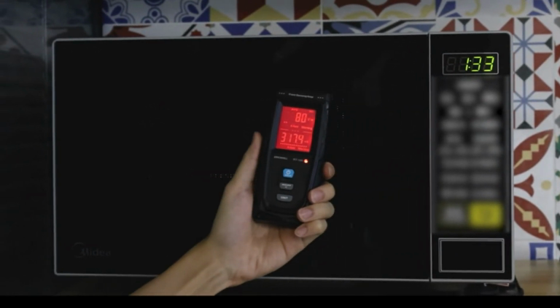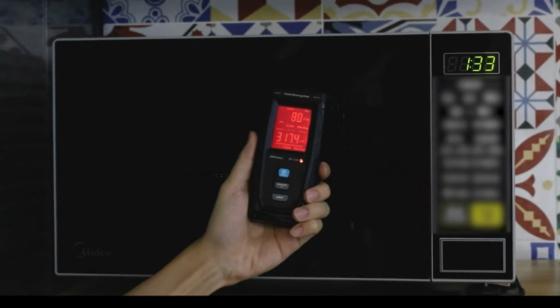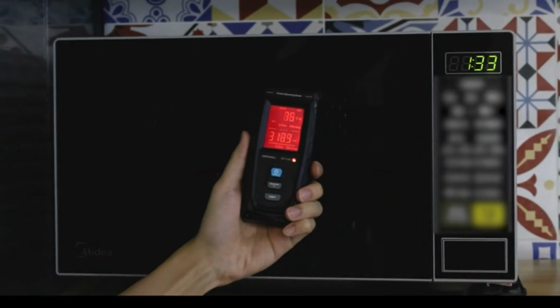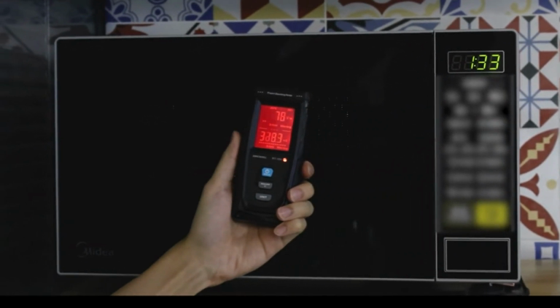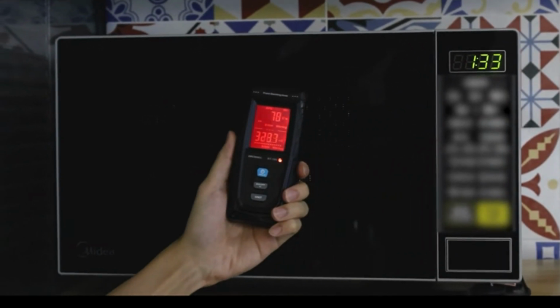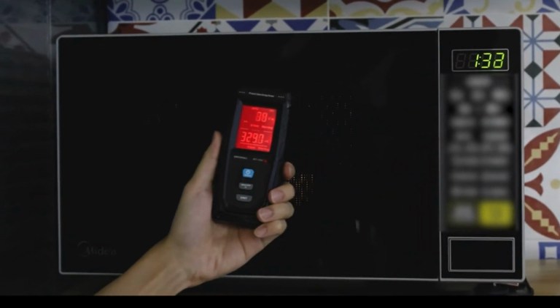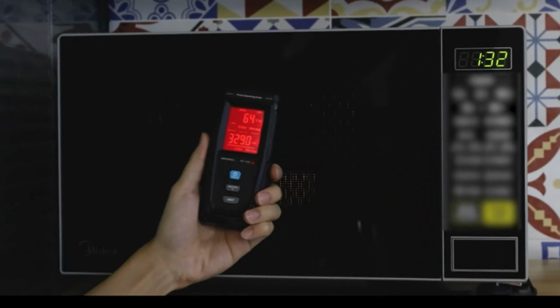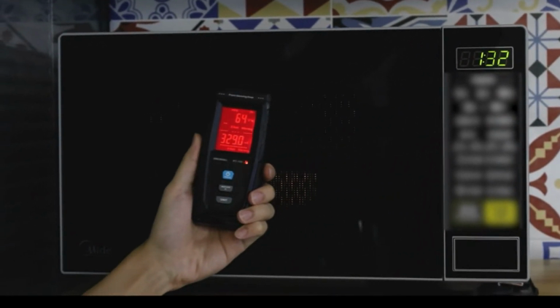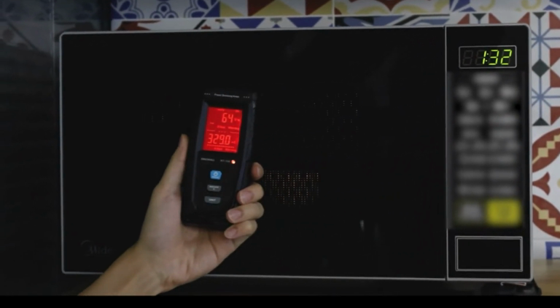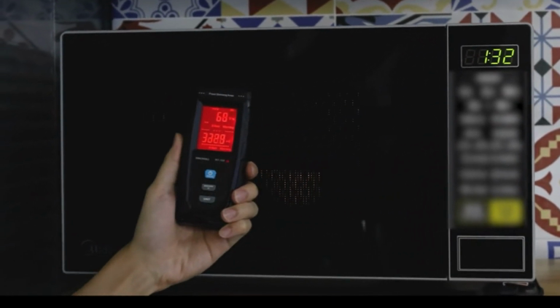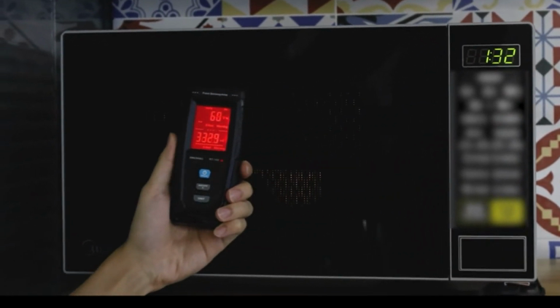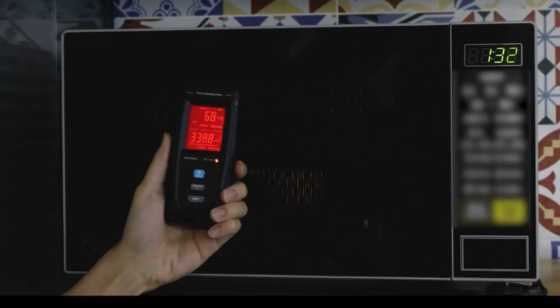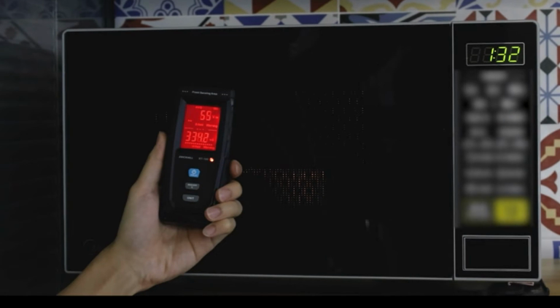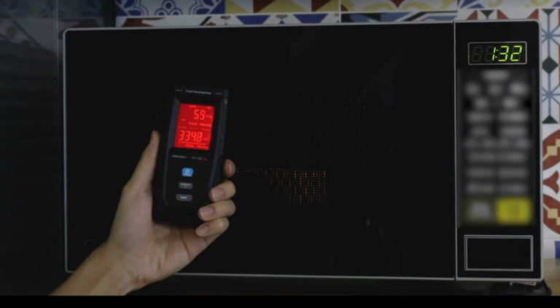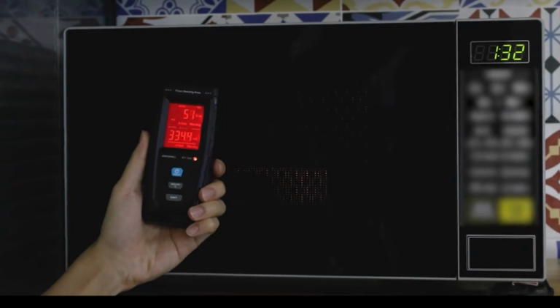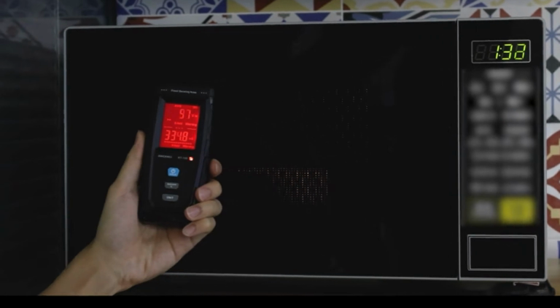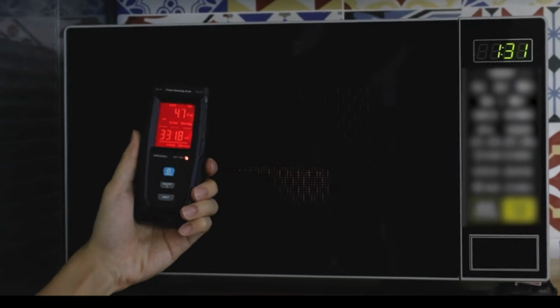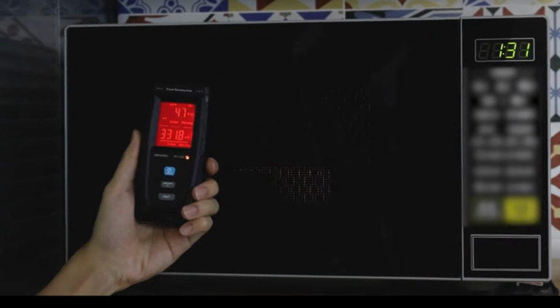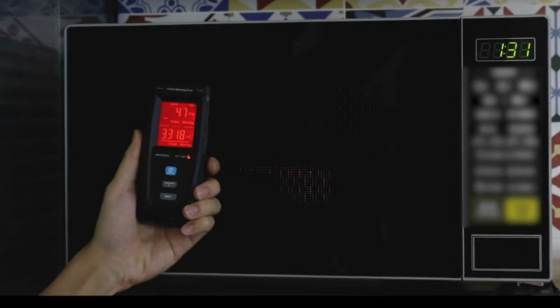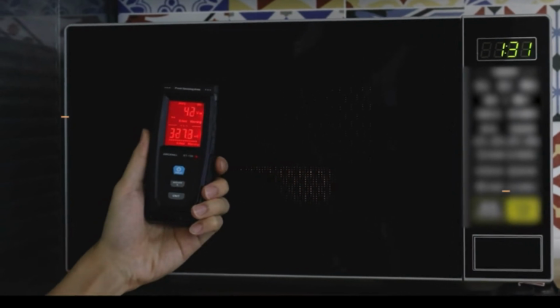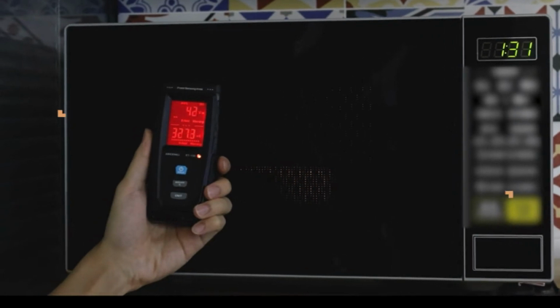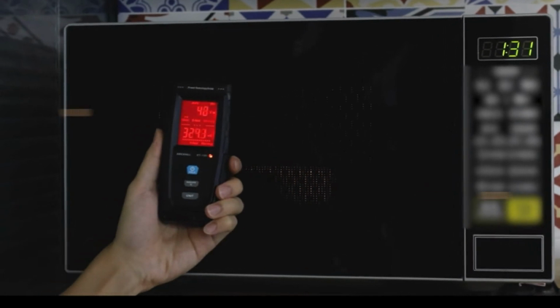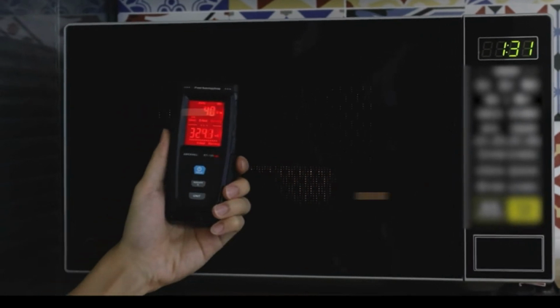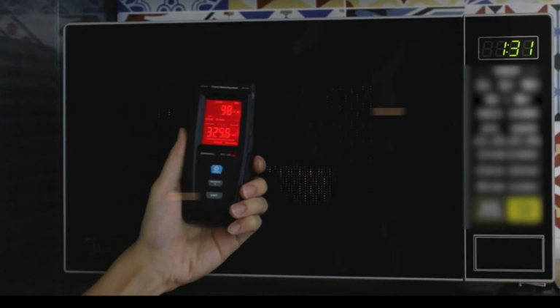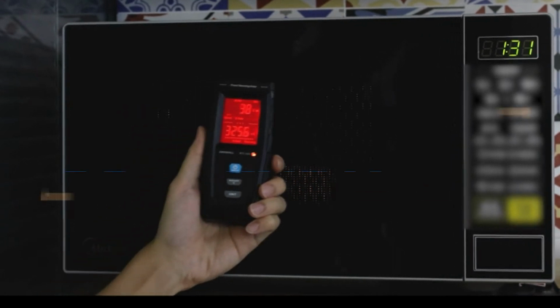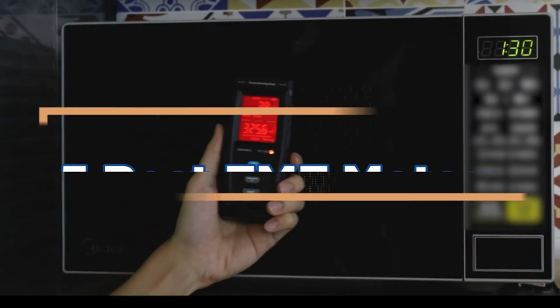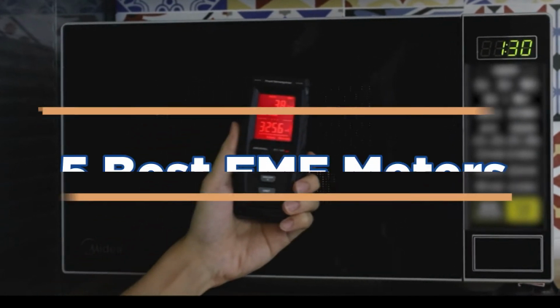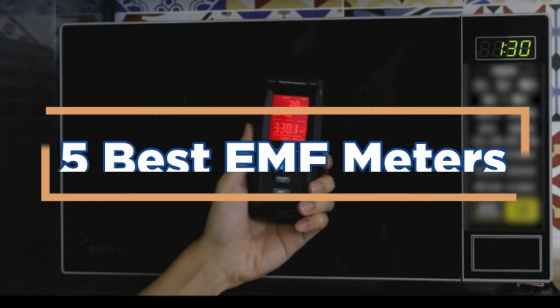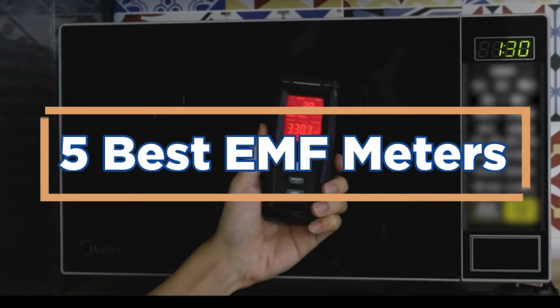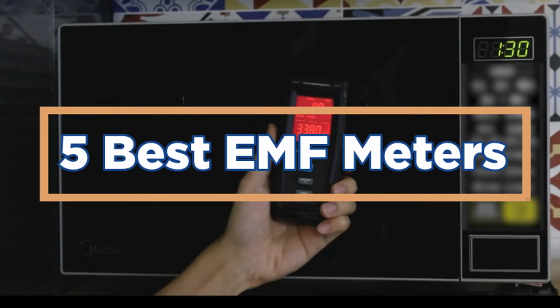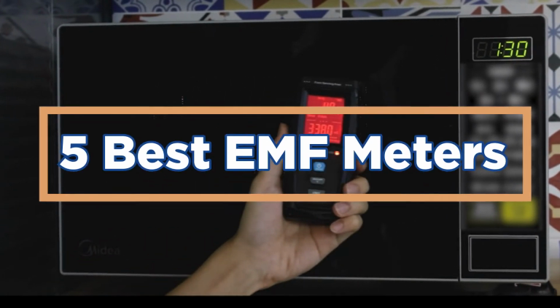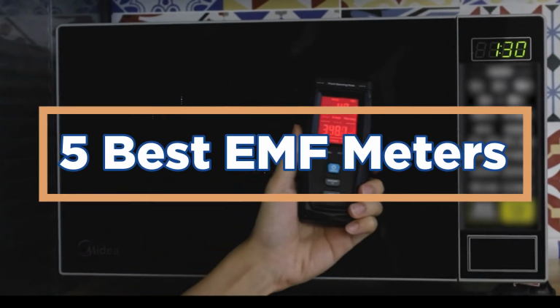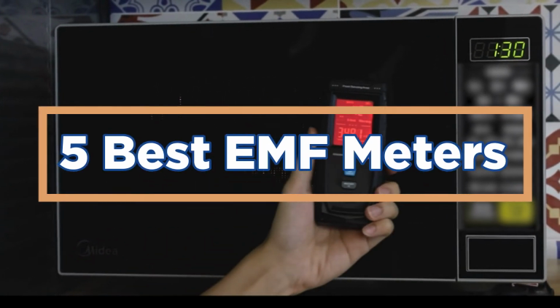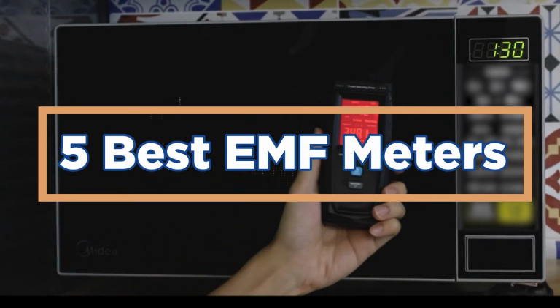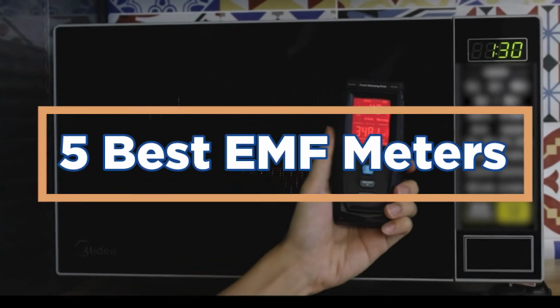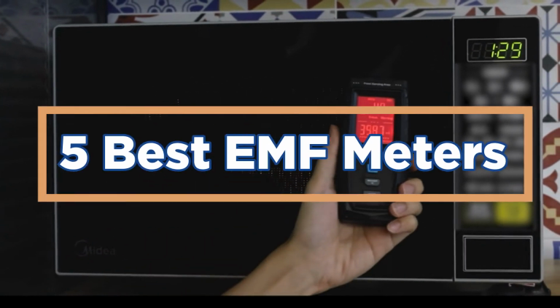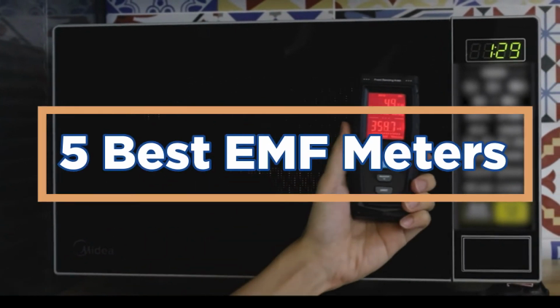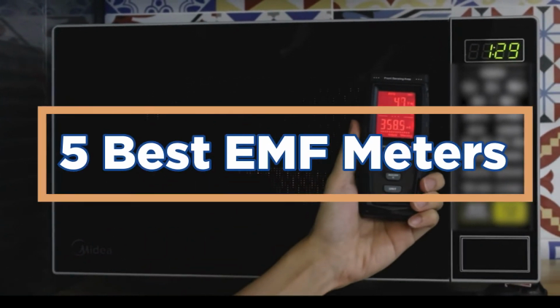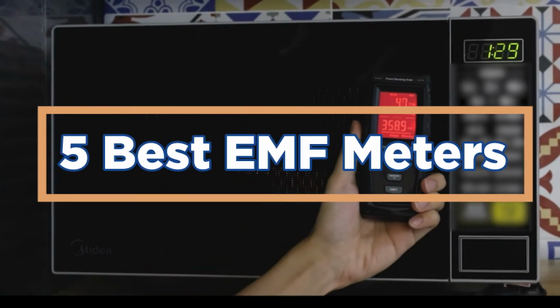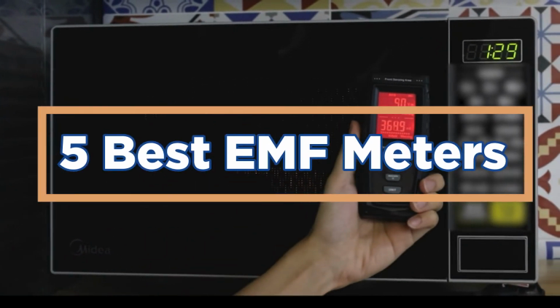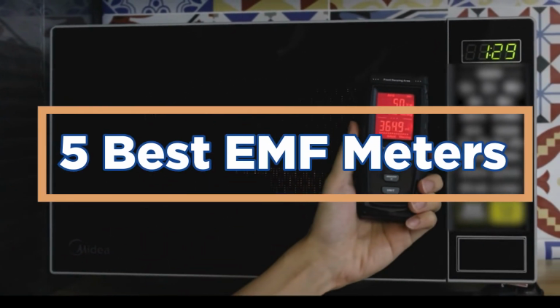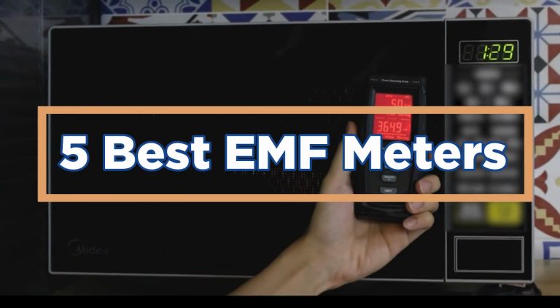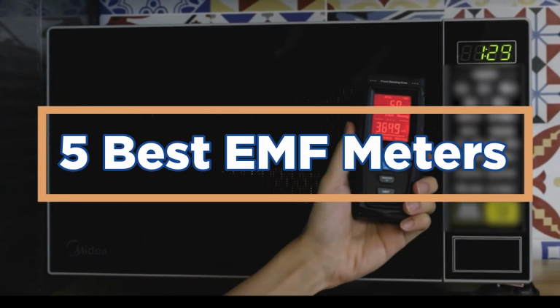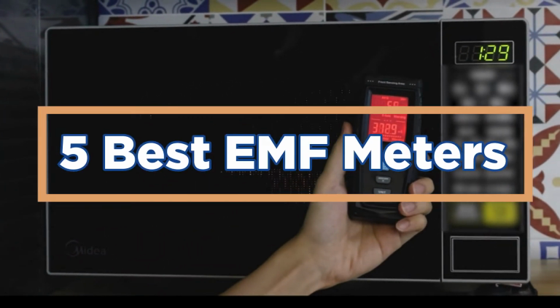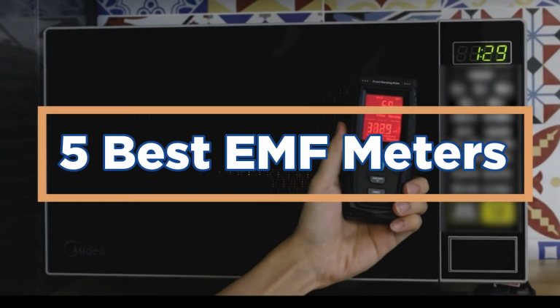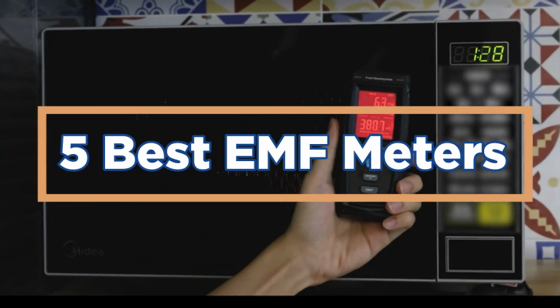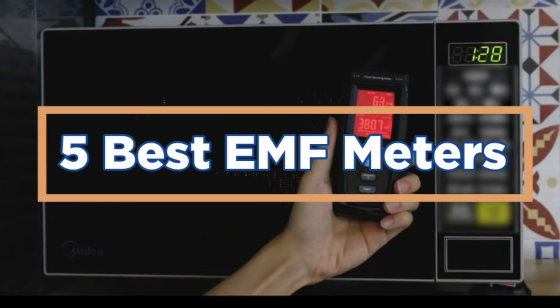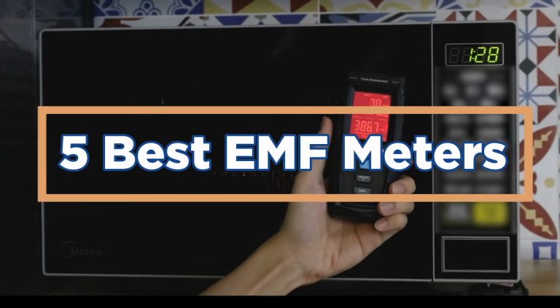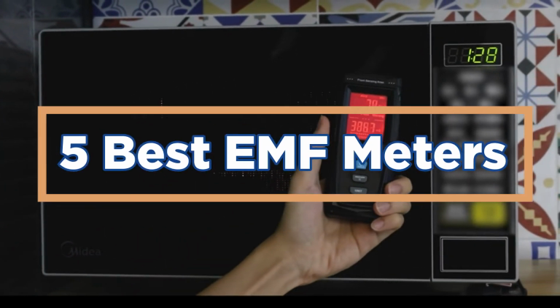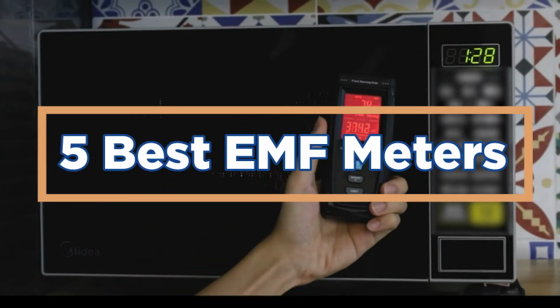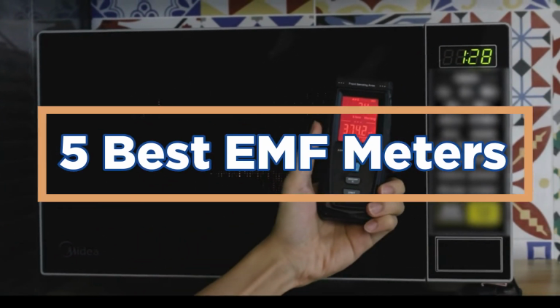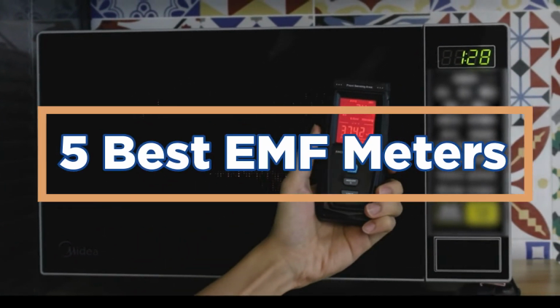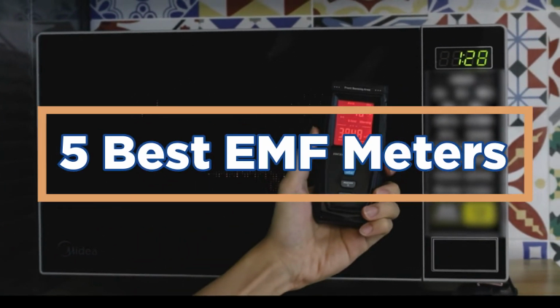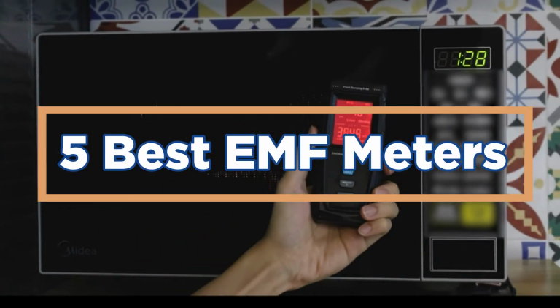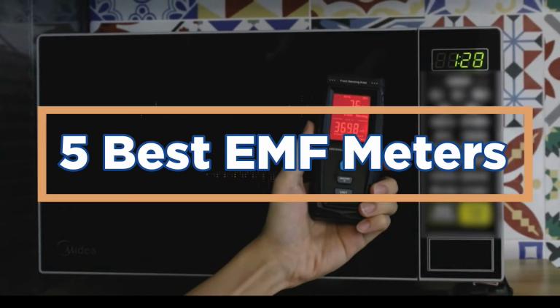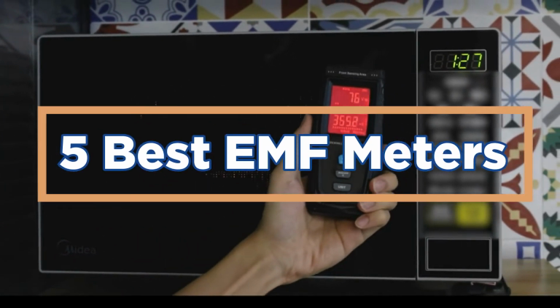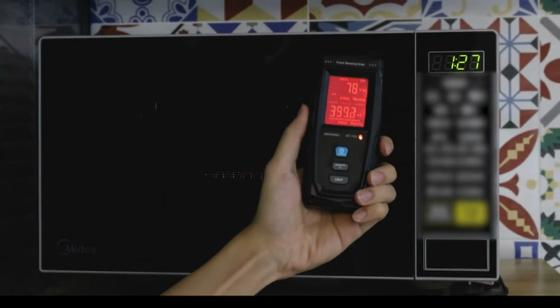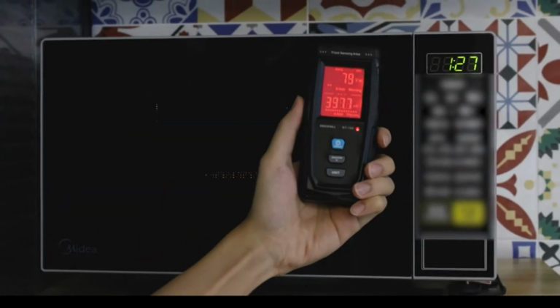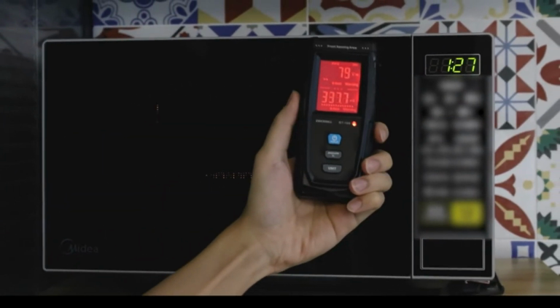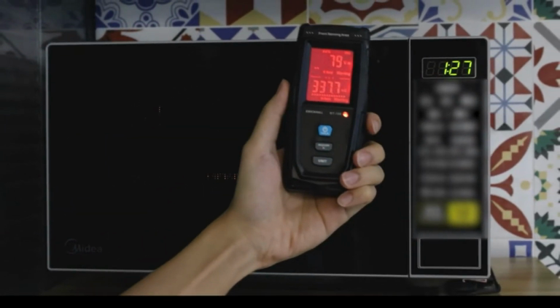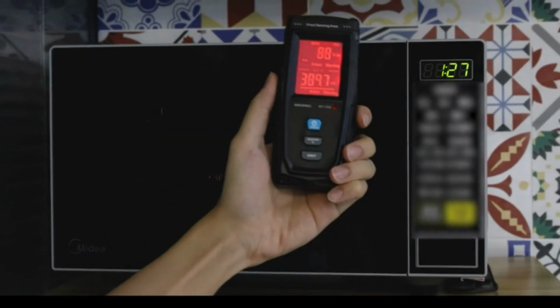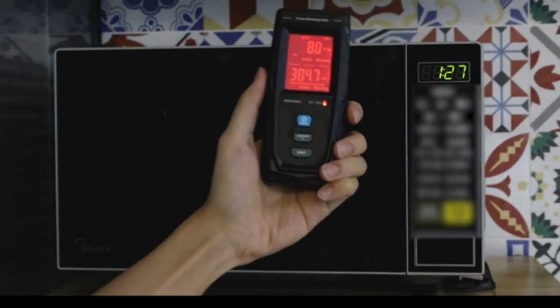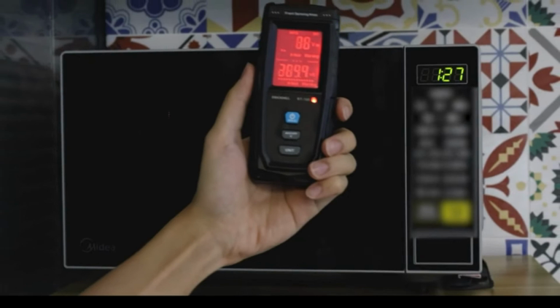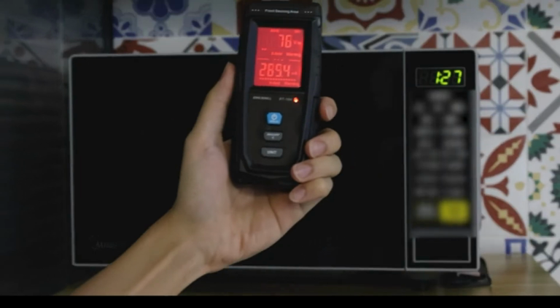In today's video, we will show you the top 5 best EMF meters. So, let's get started.